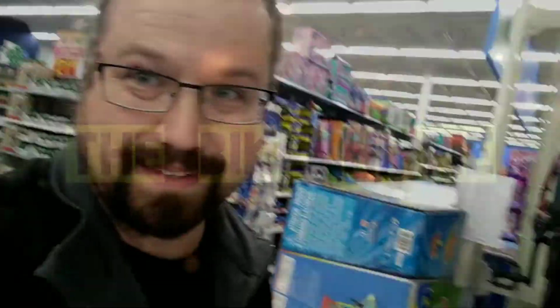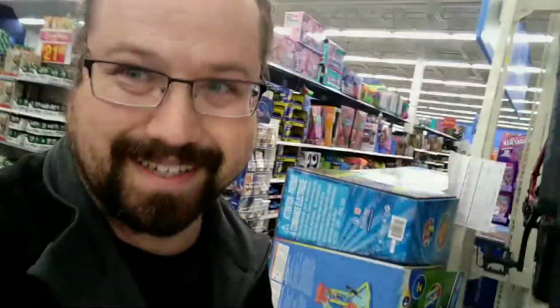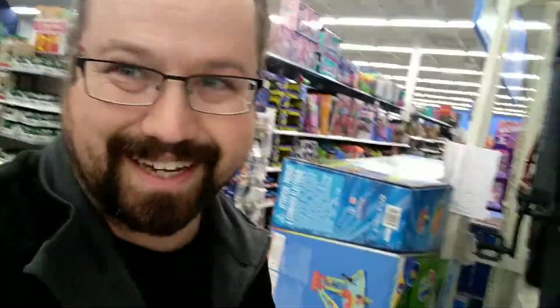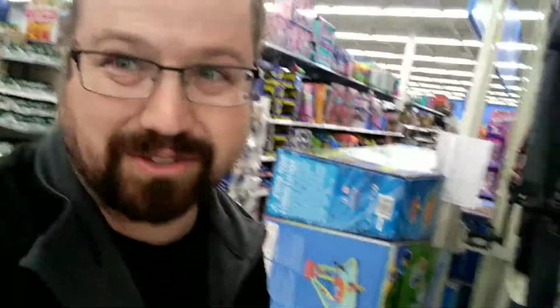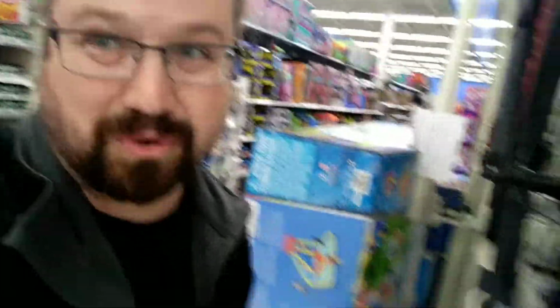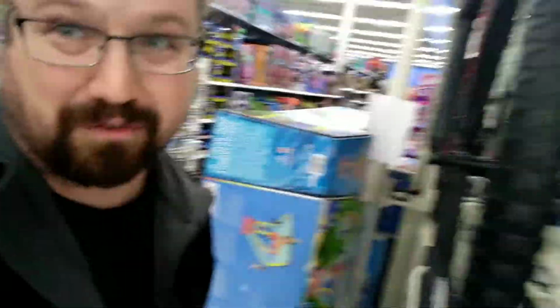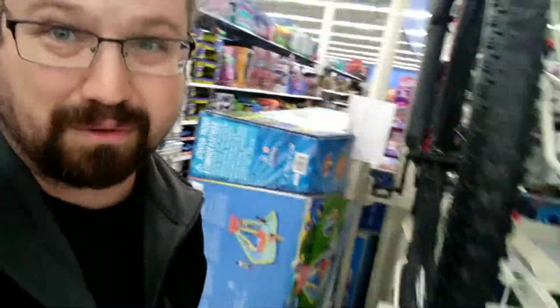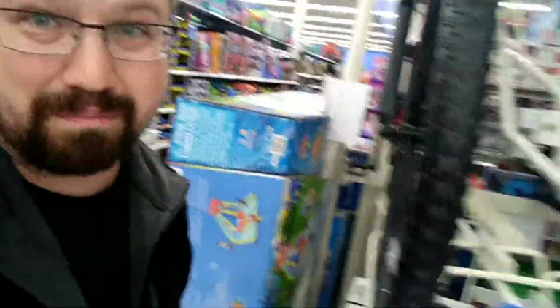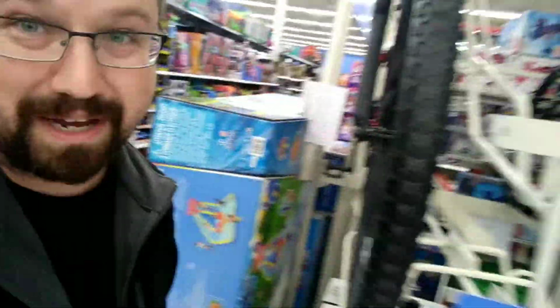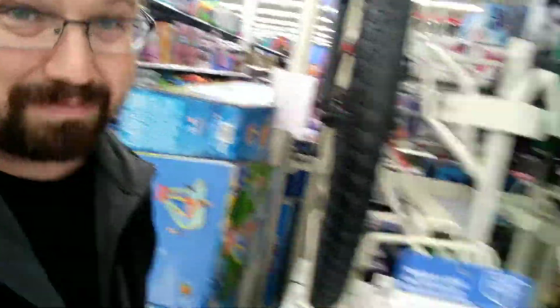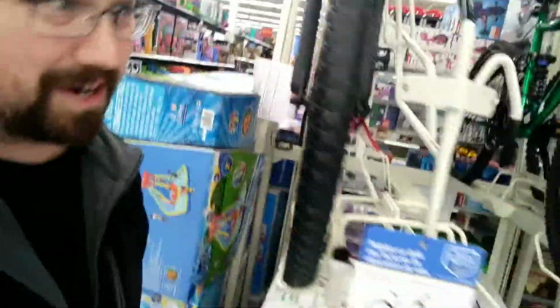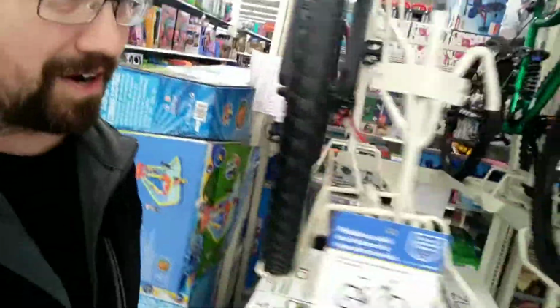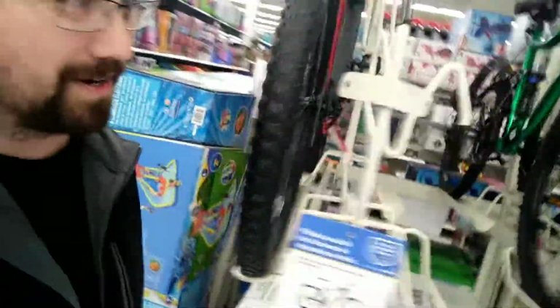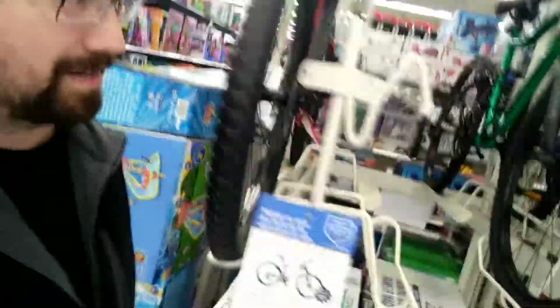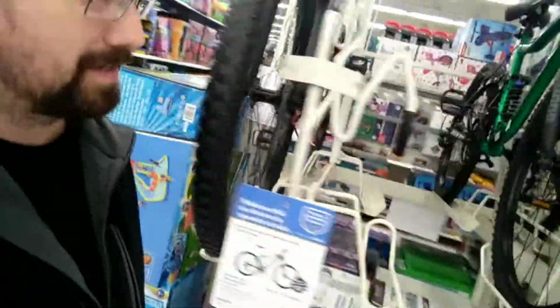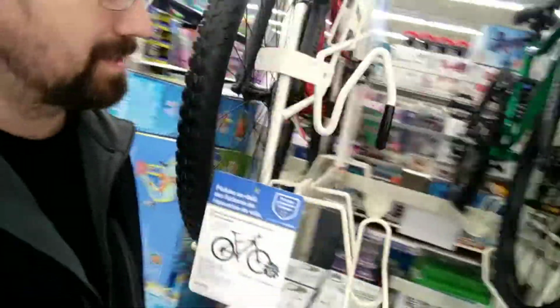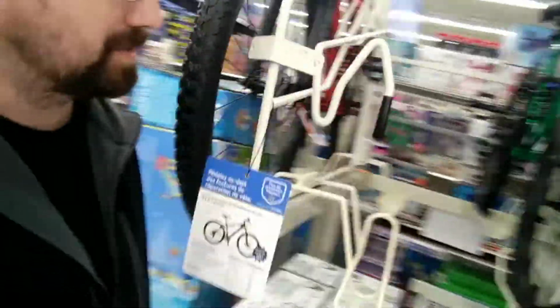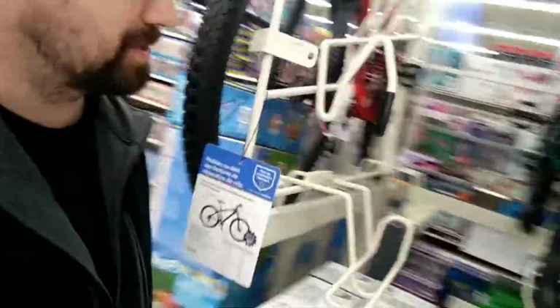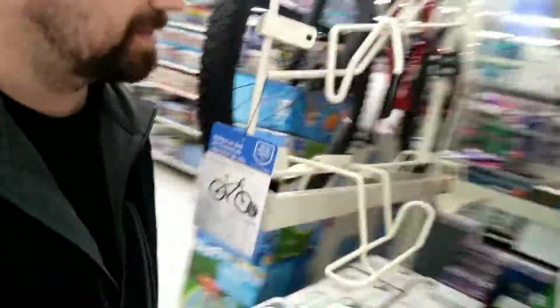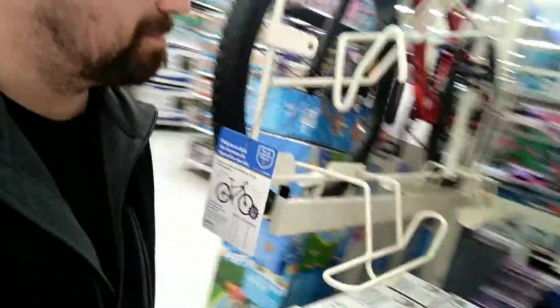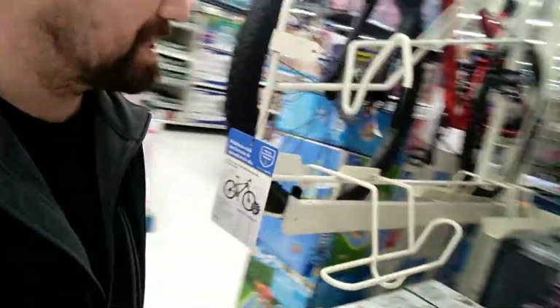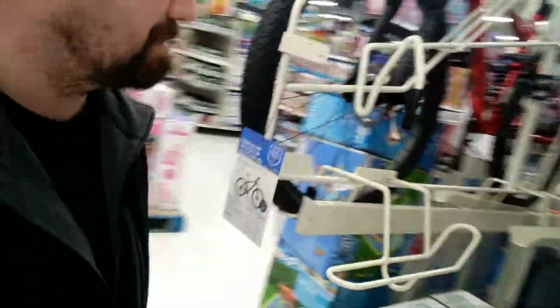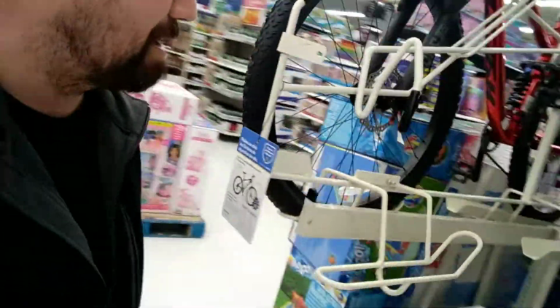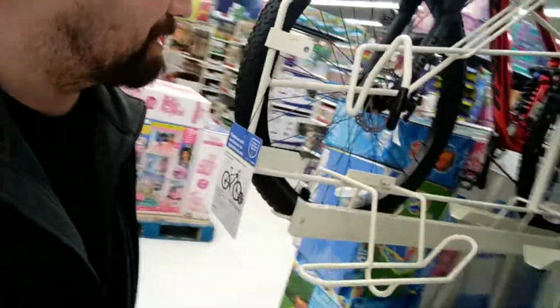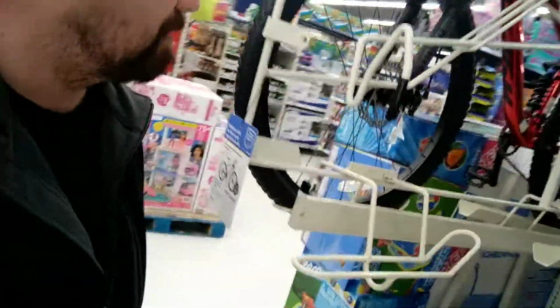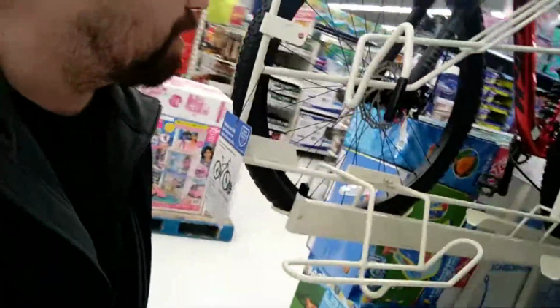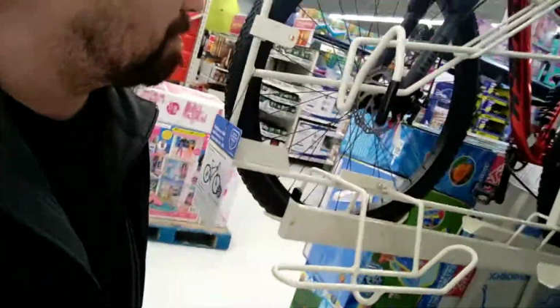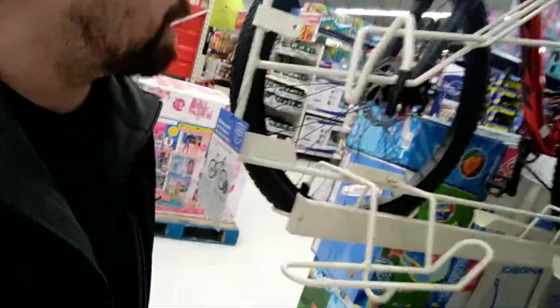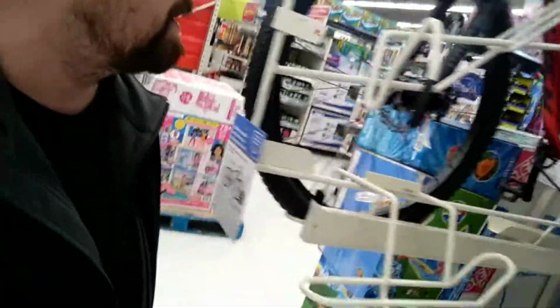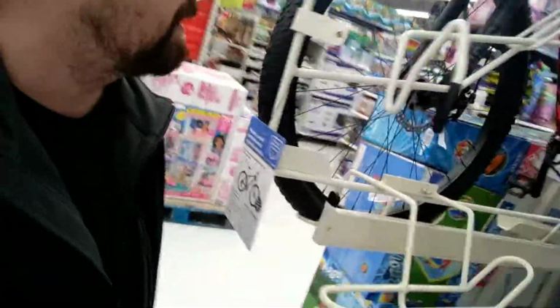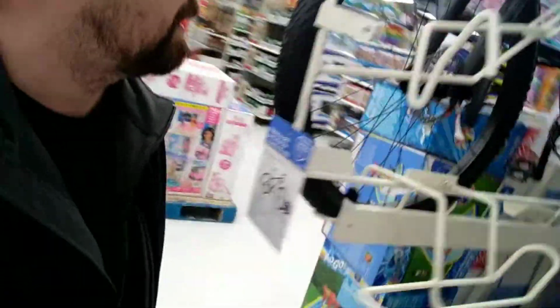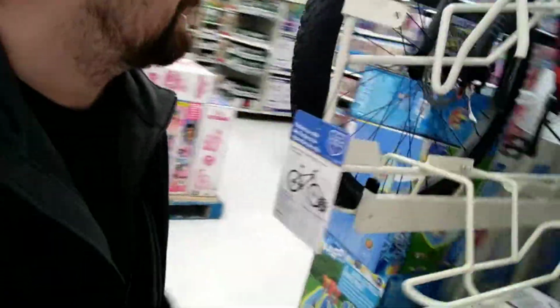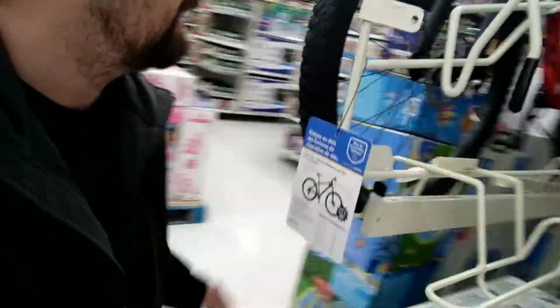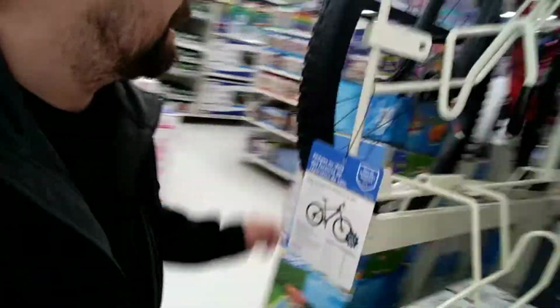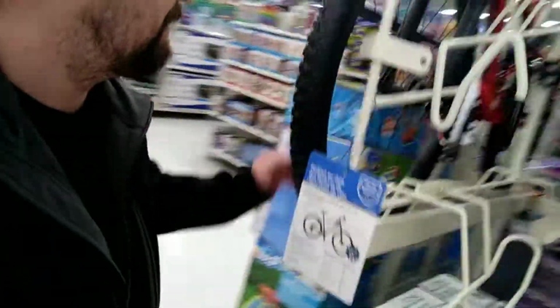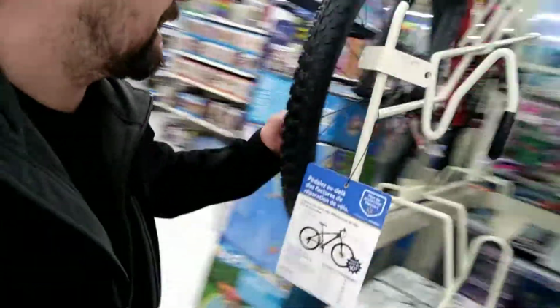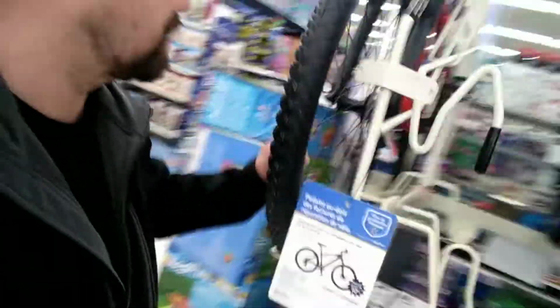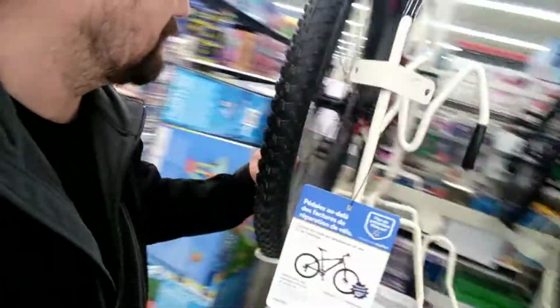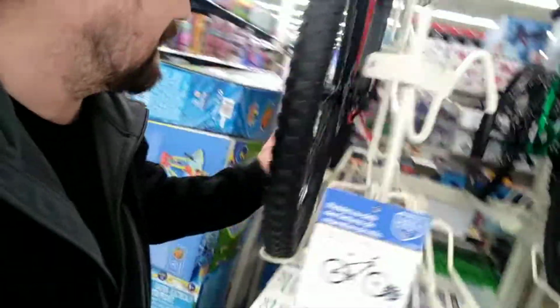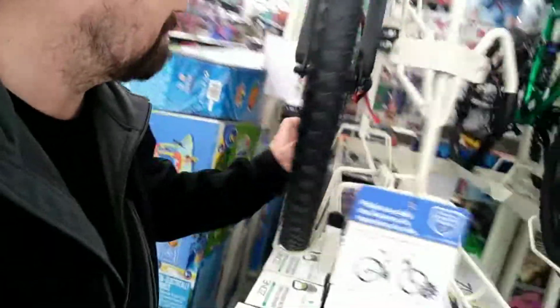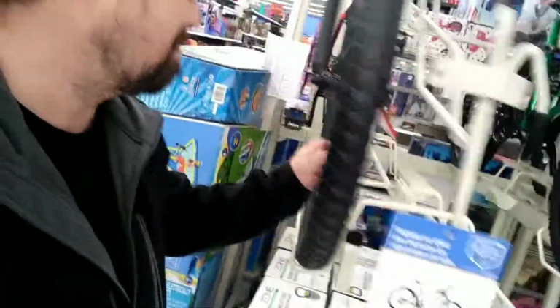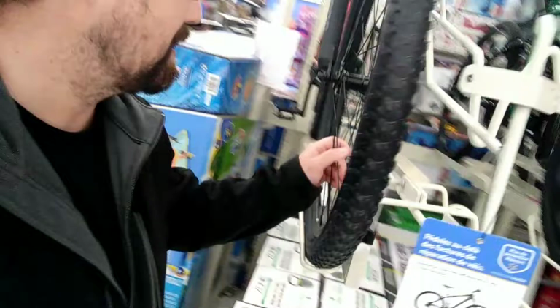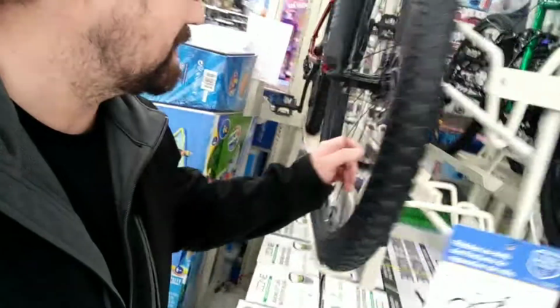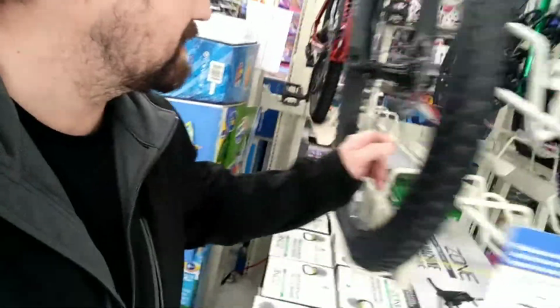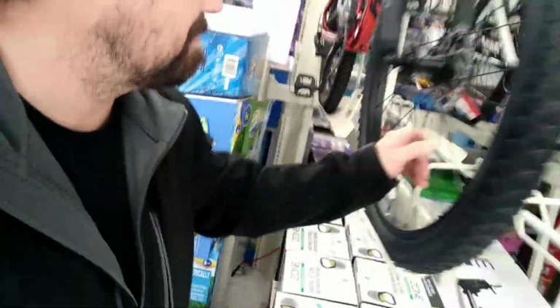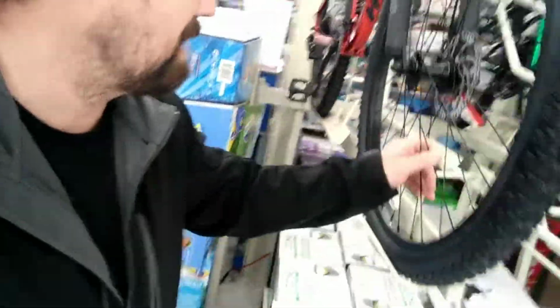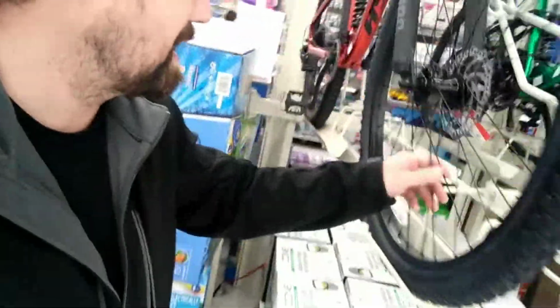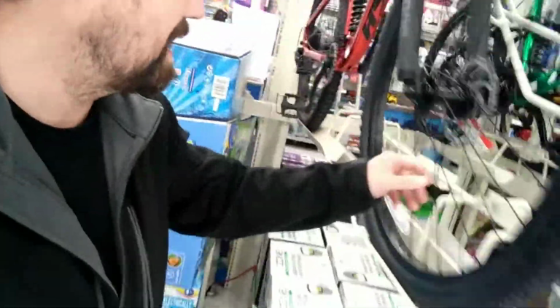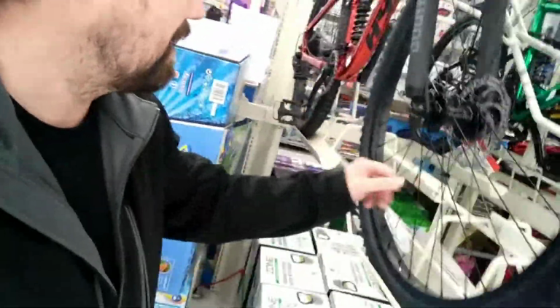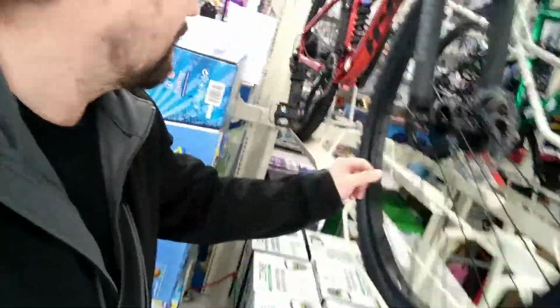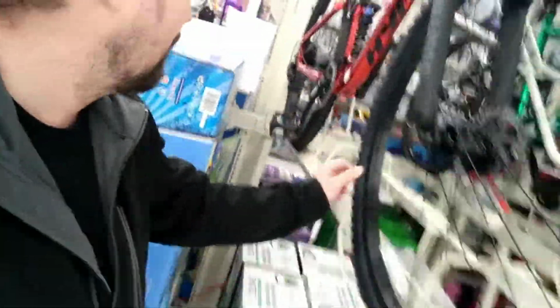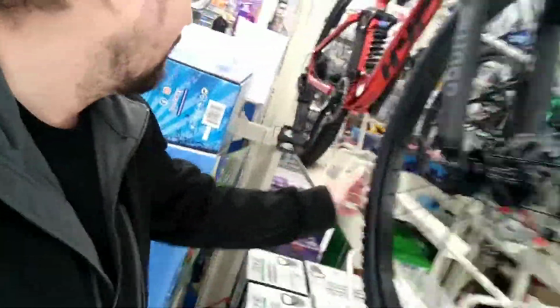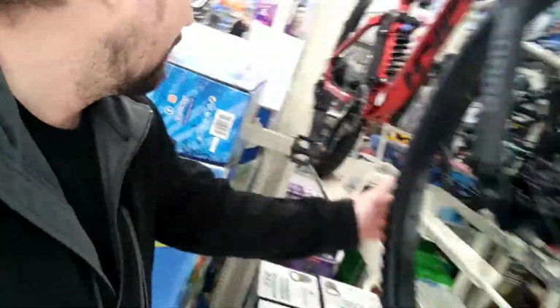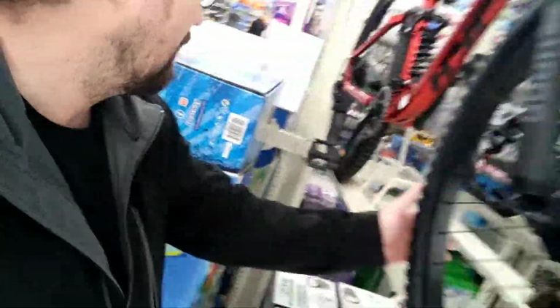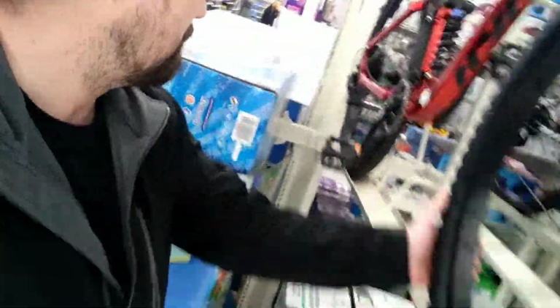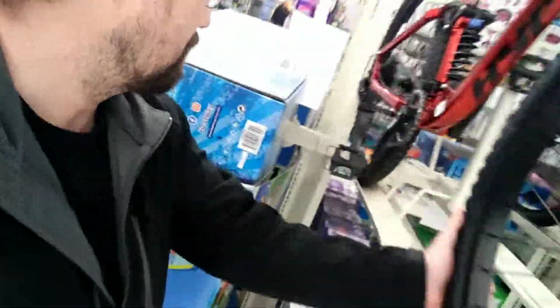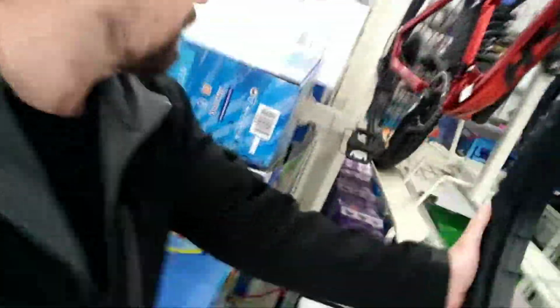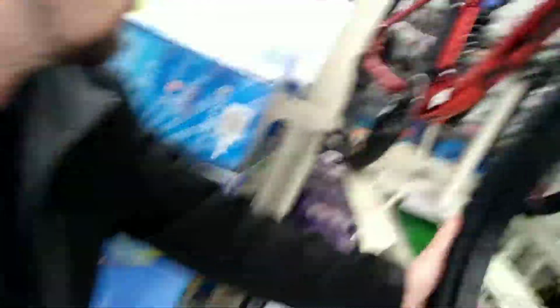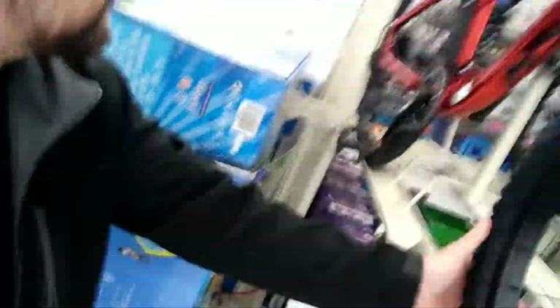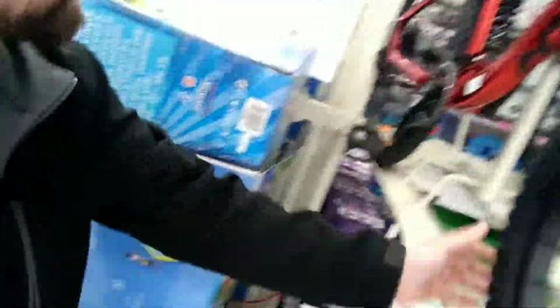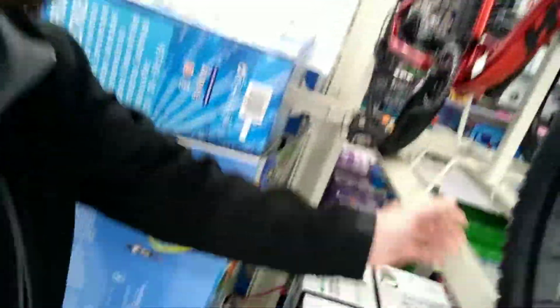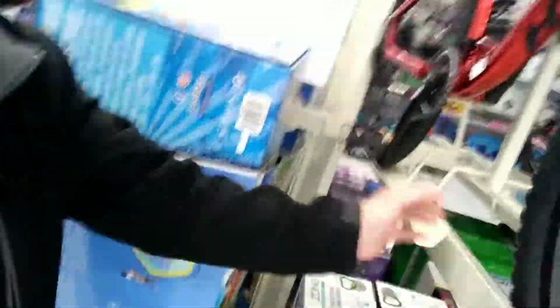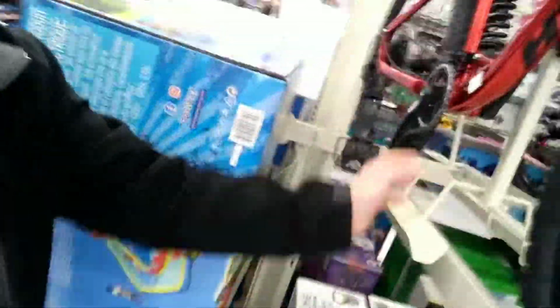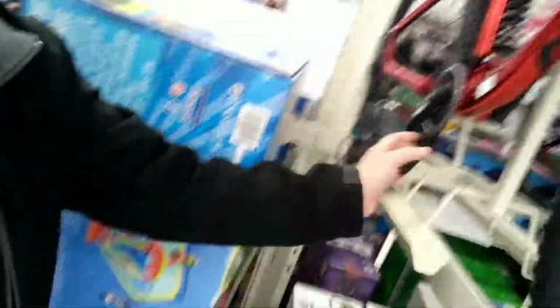Hey, how's it going, everyone? BikeUp here, just in the bike department at Walmart. They actually have a pretty decent bike here that I'm going to quickly tell you about.